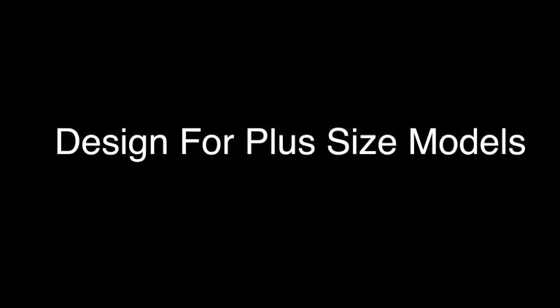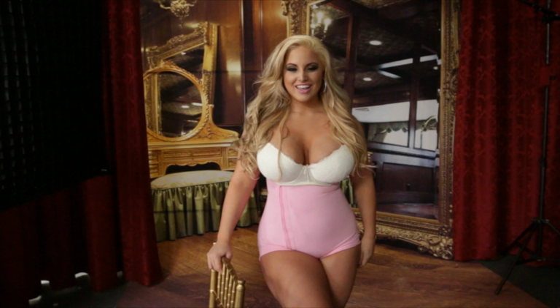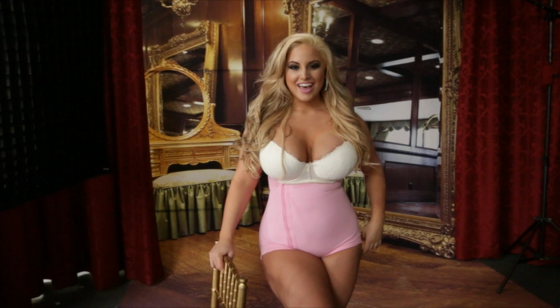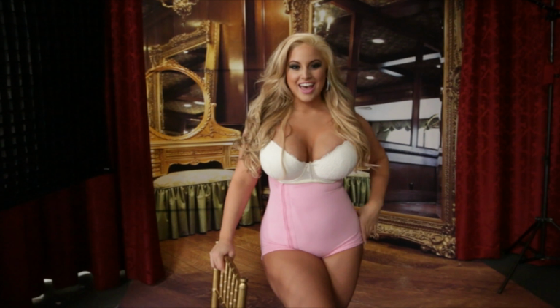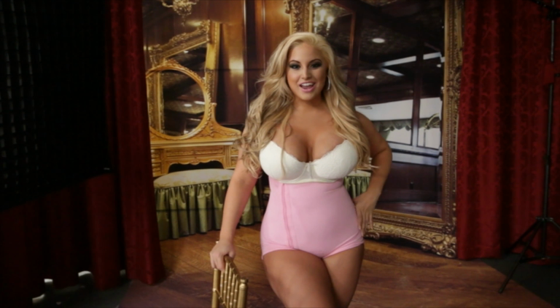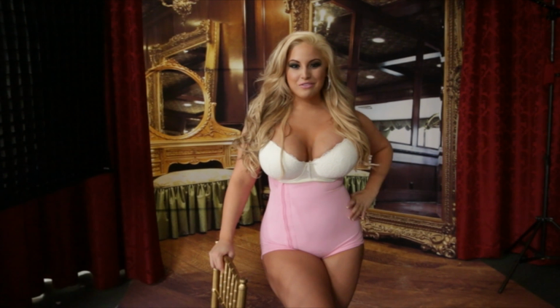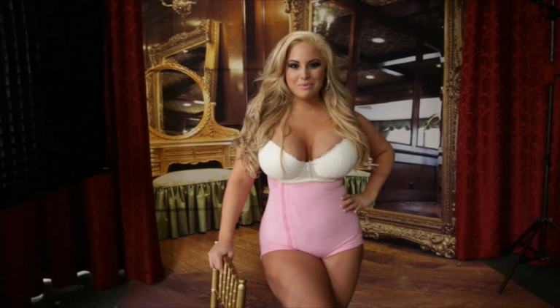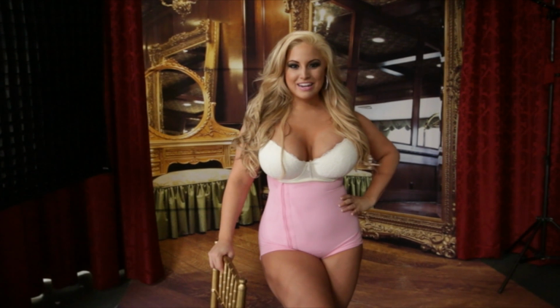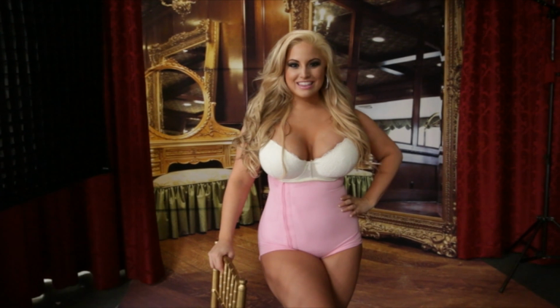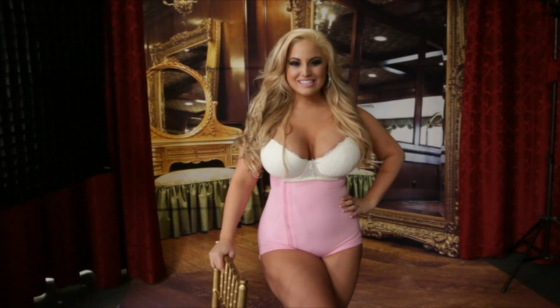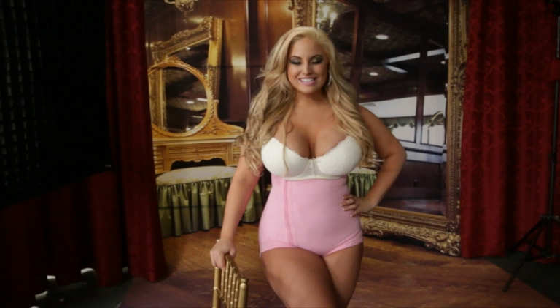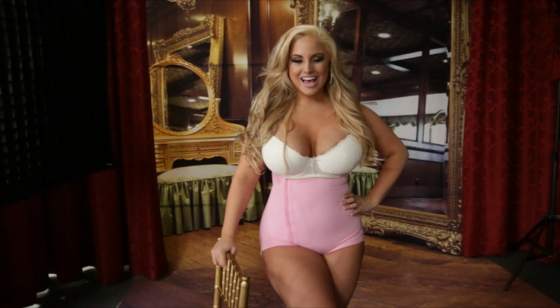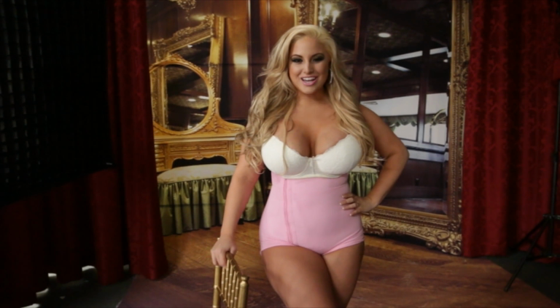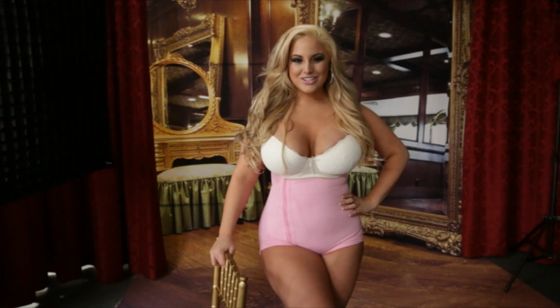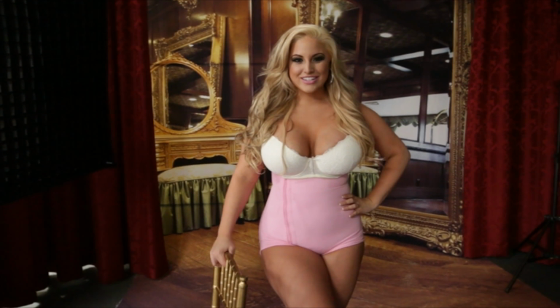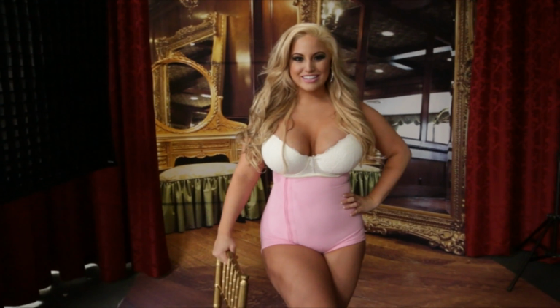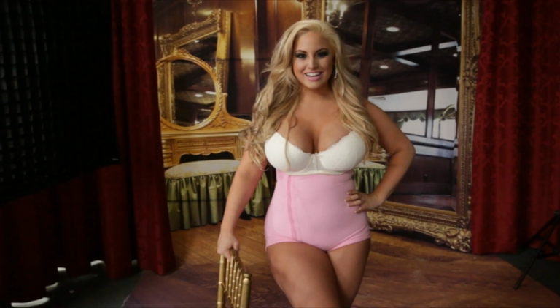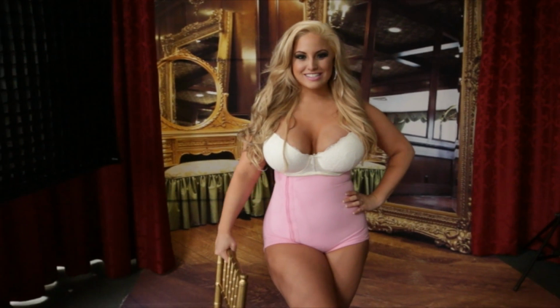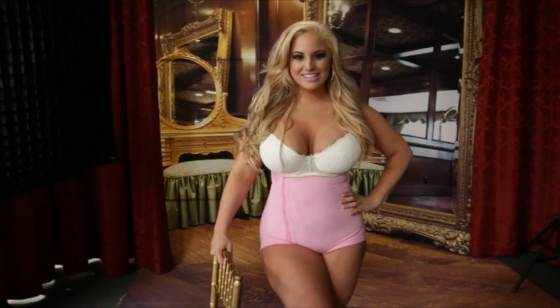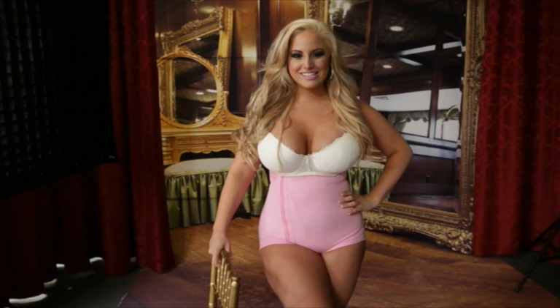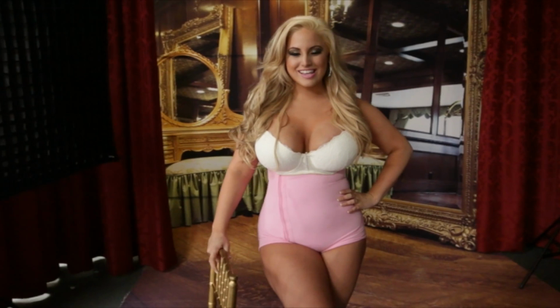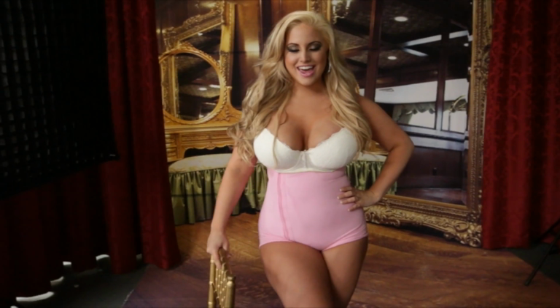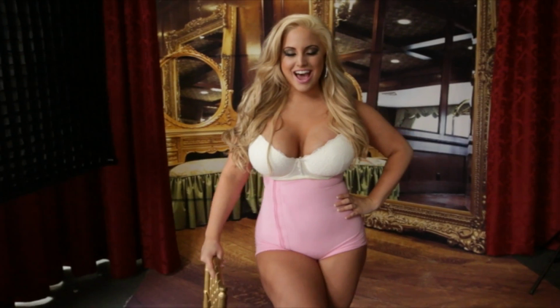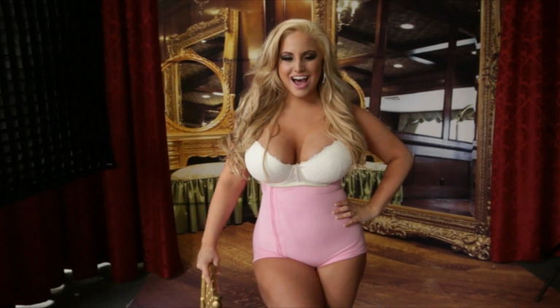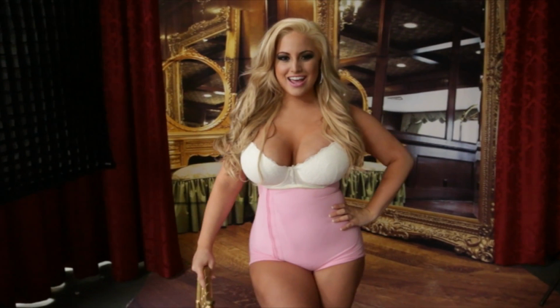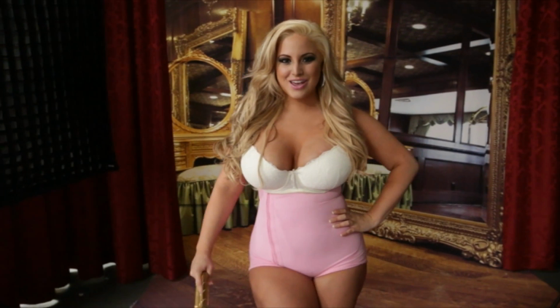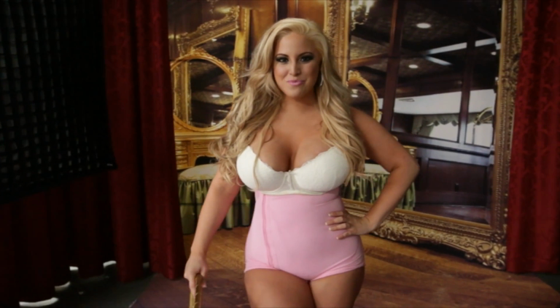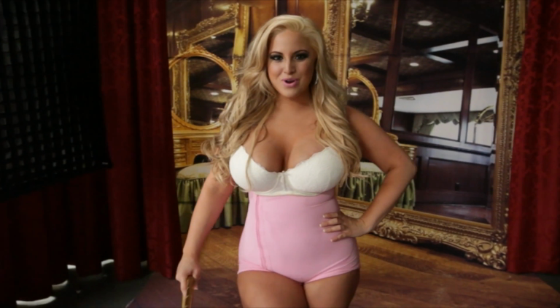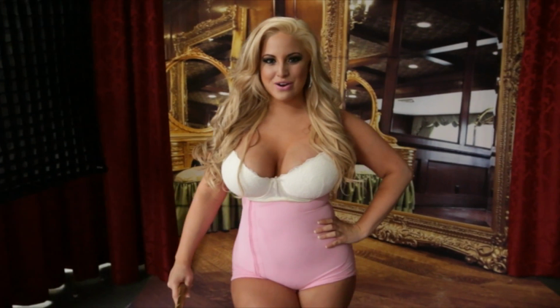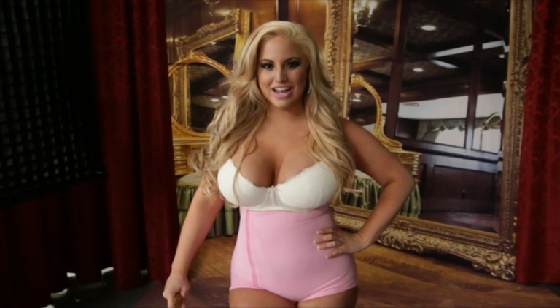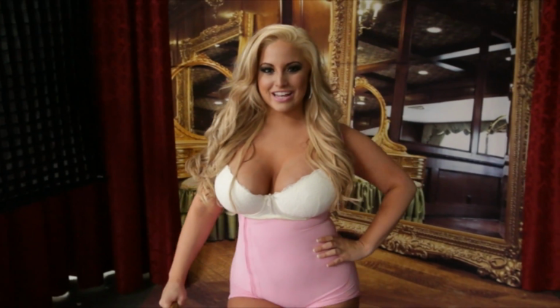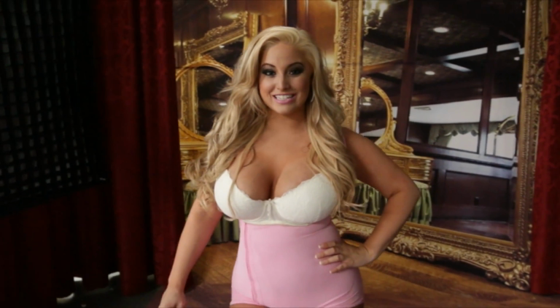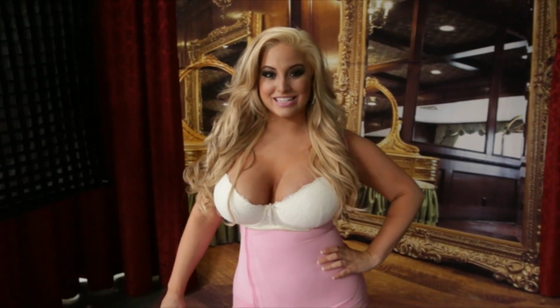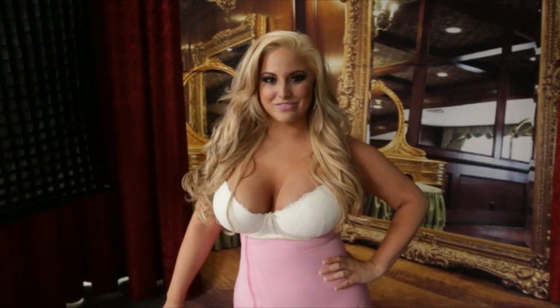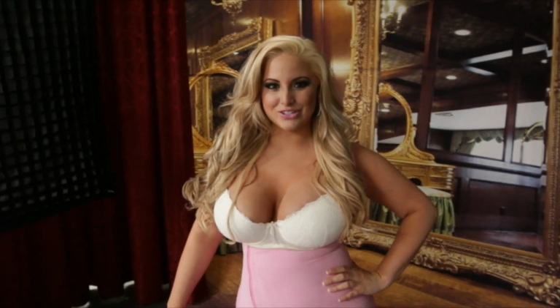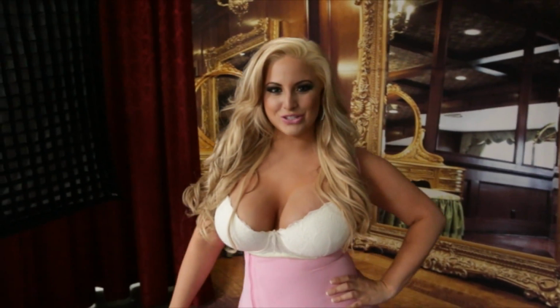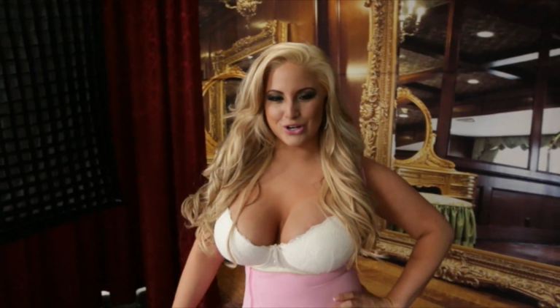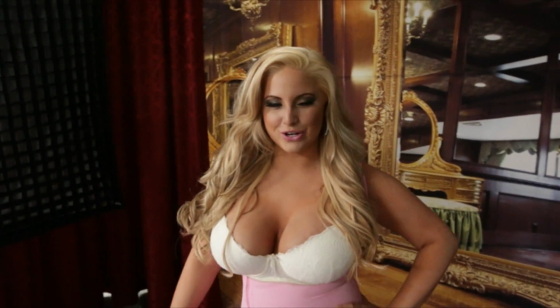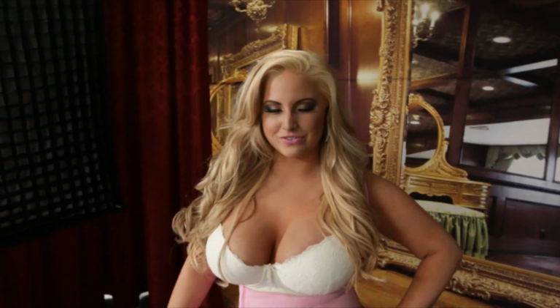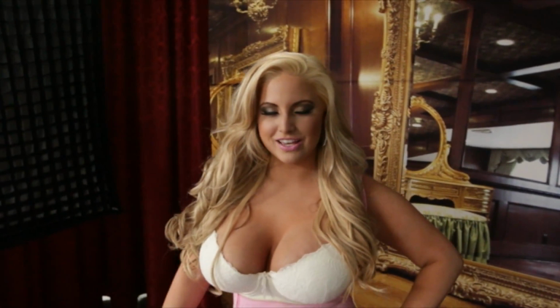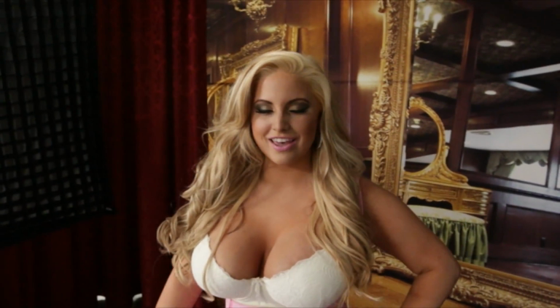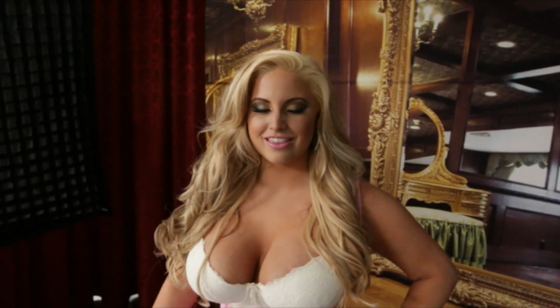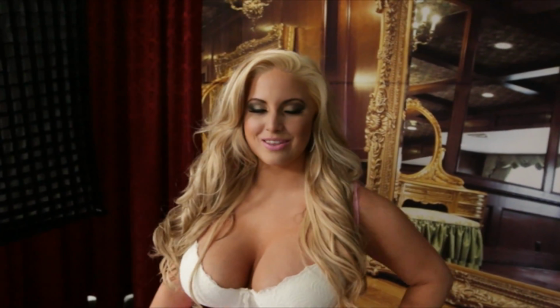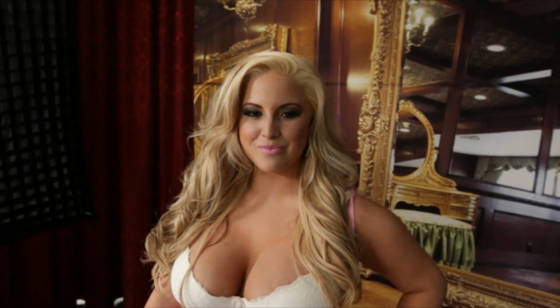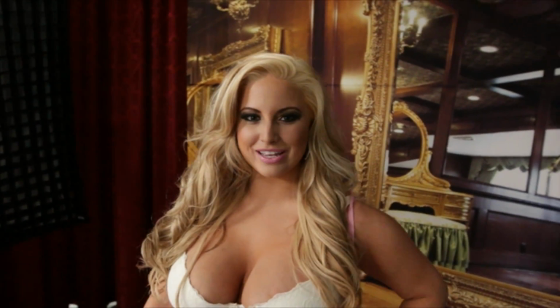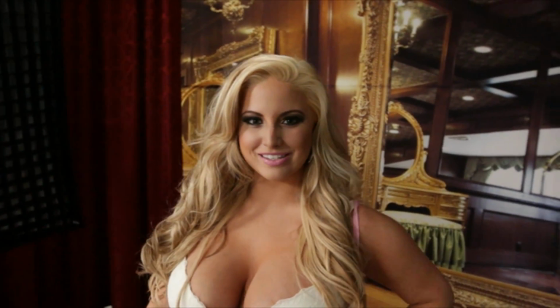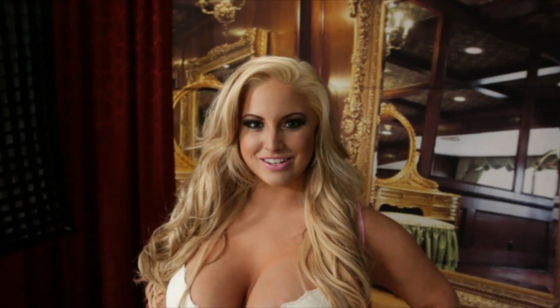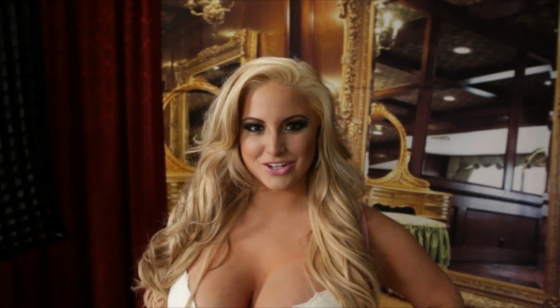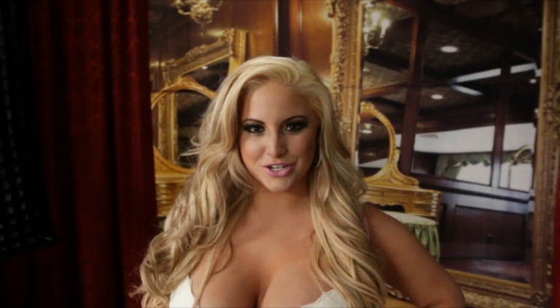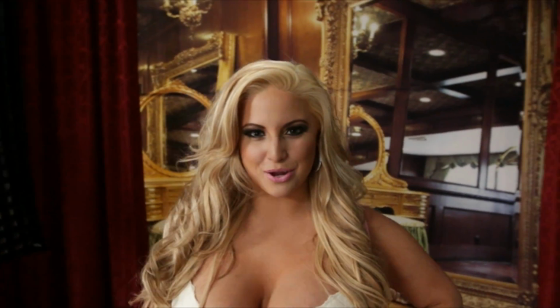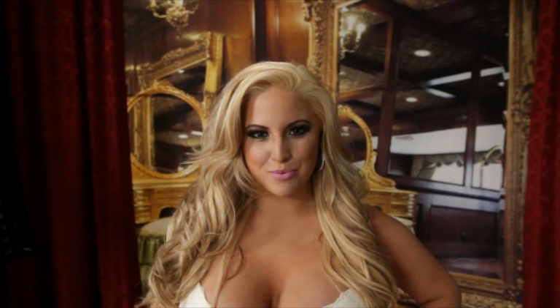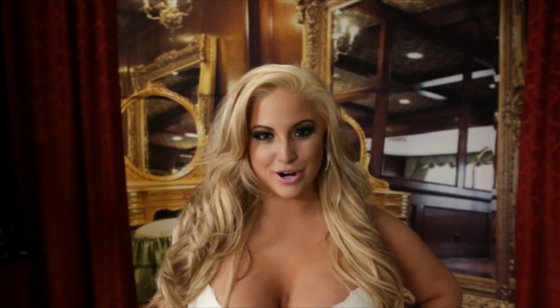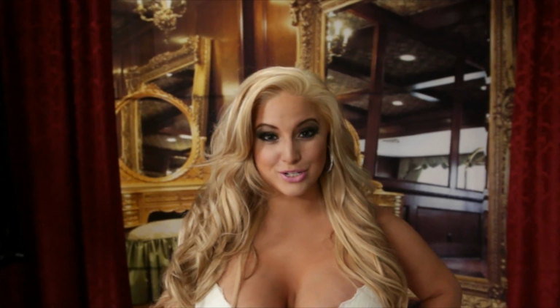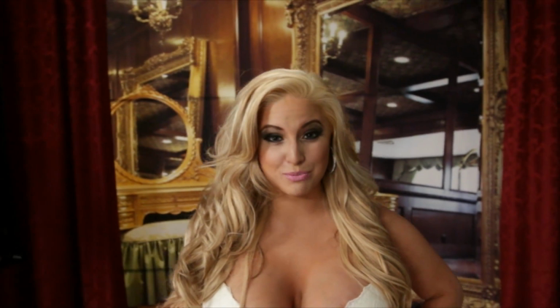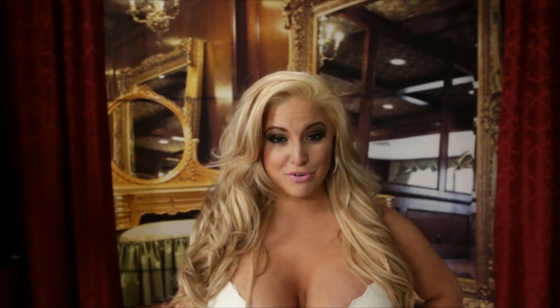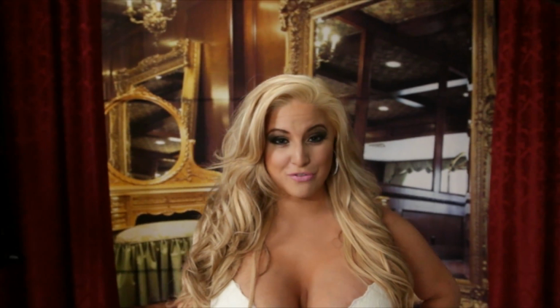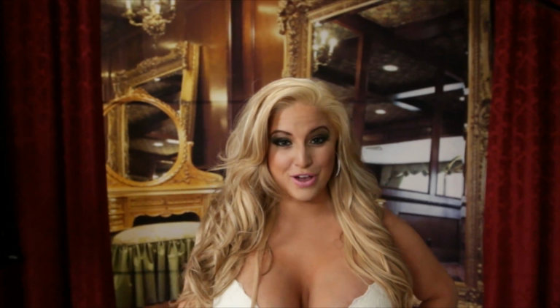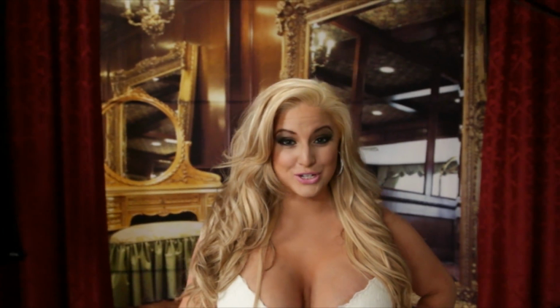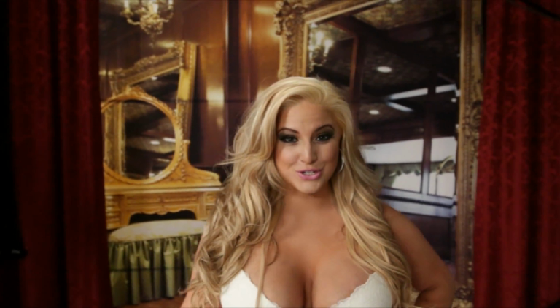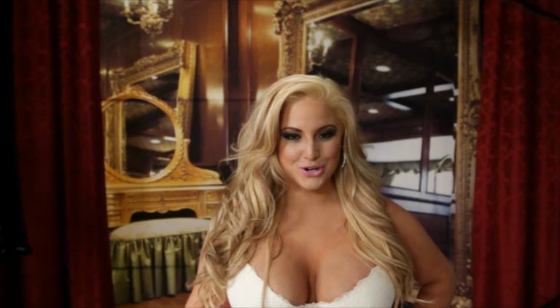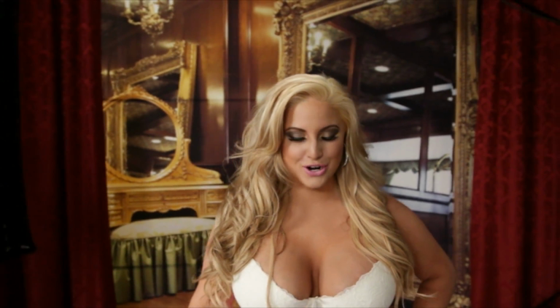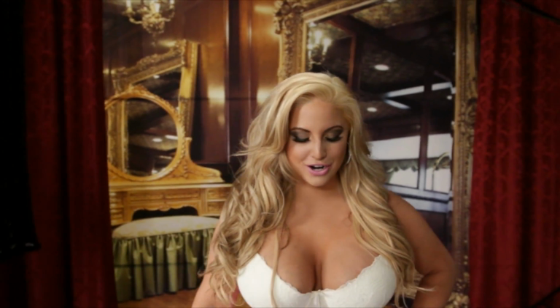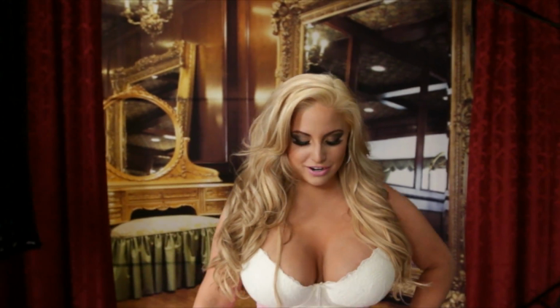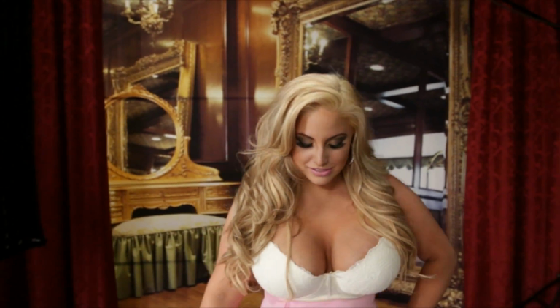Hey everybody, this is Ashley Alexis and I am wearing Divas Curves, the best shapewear to perfect your curves.